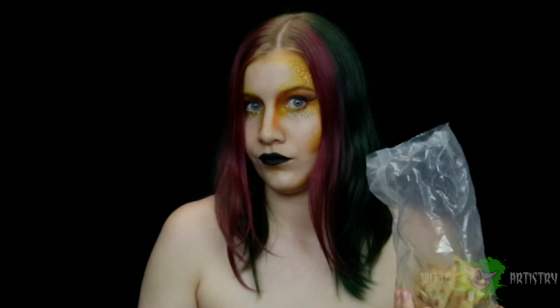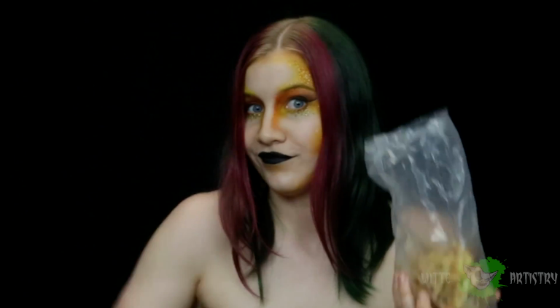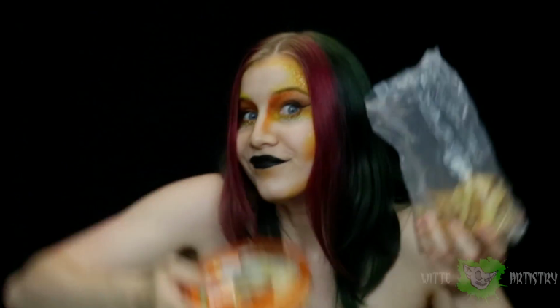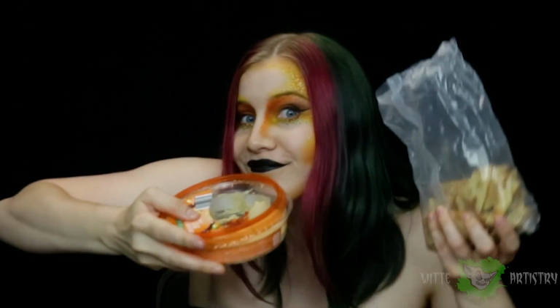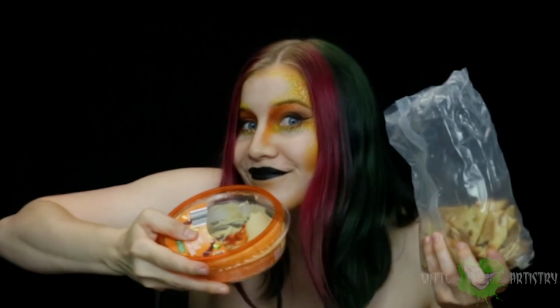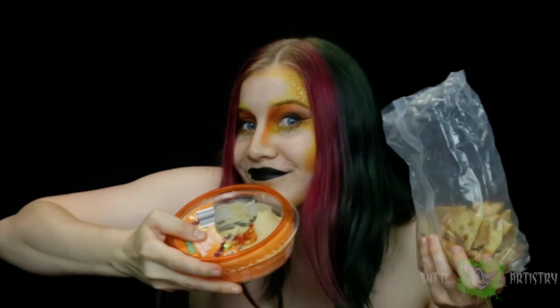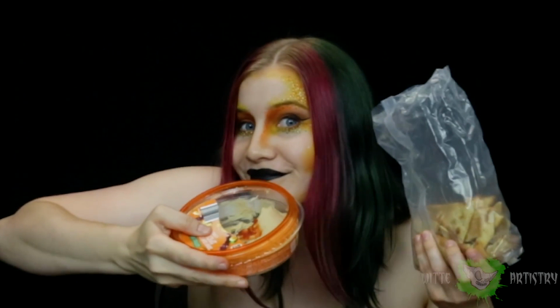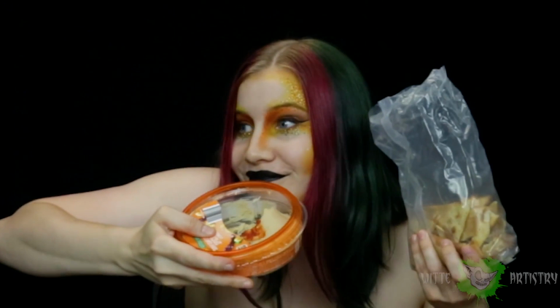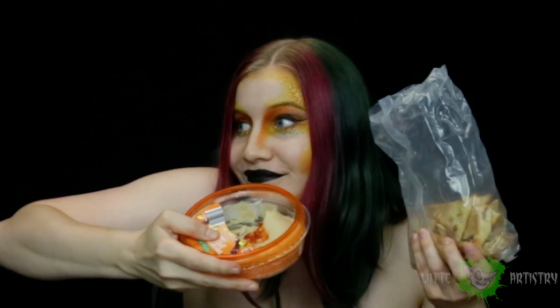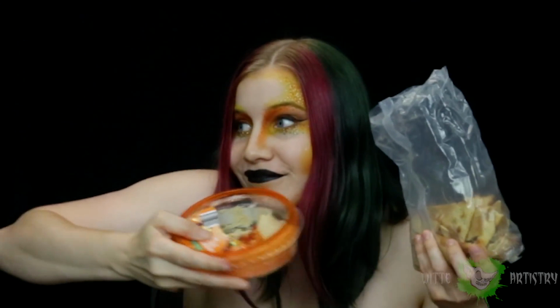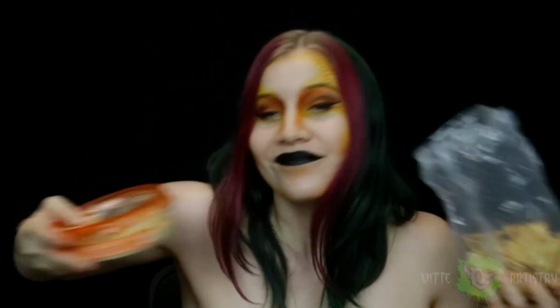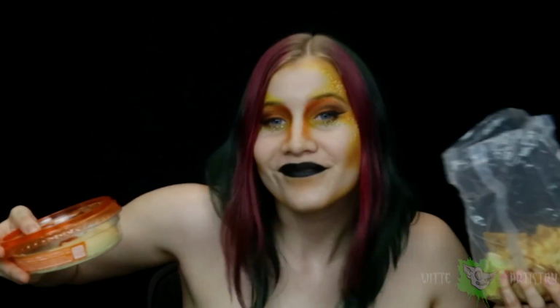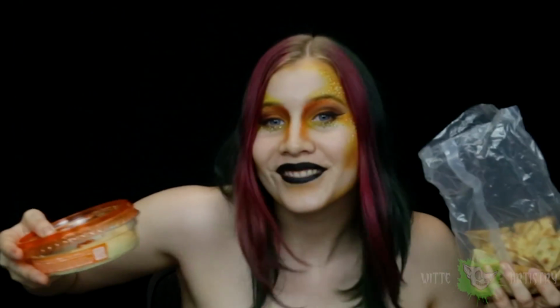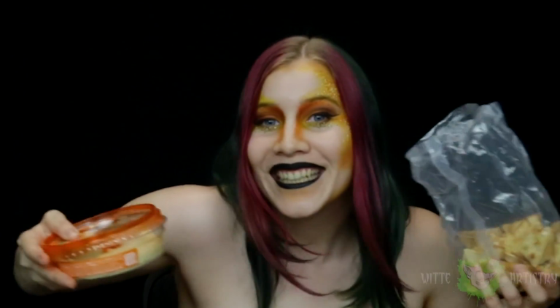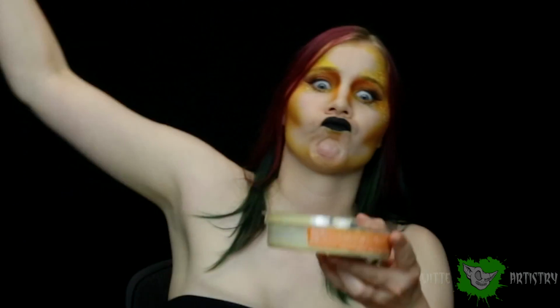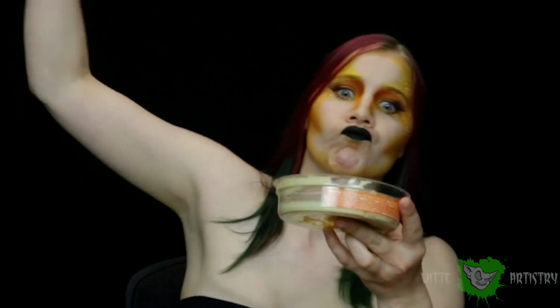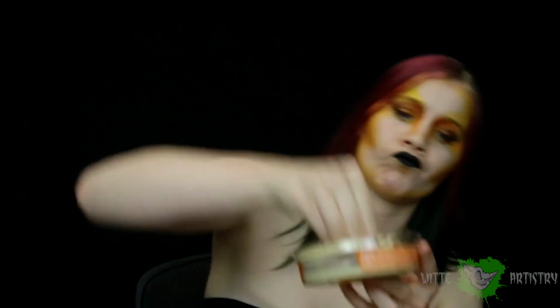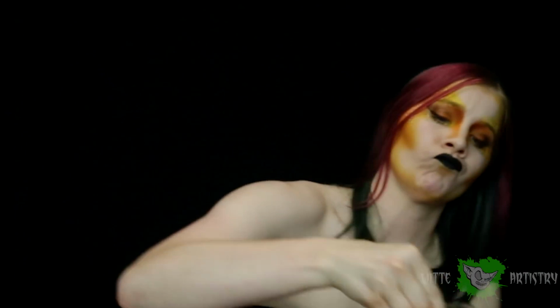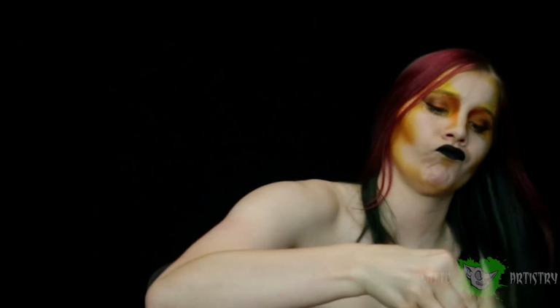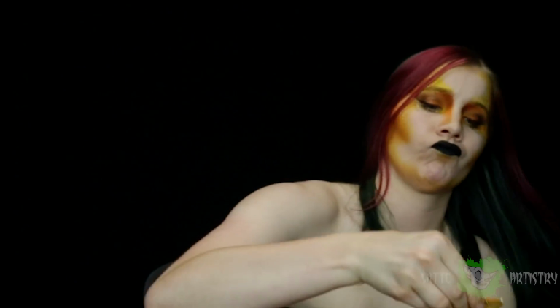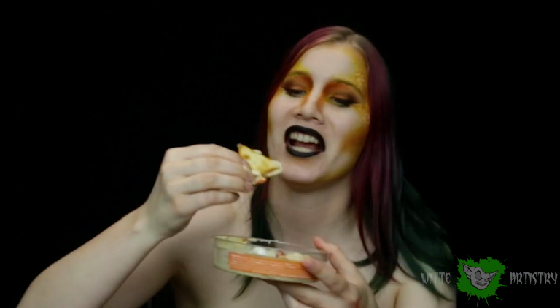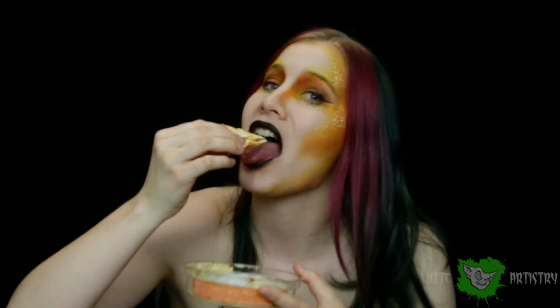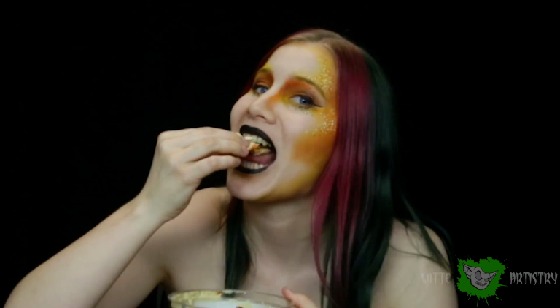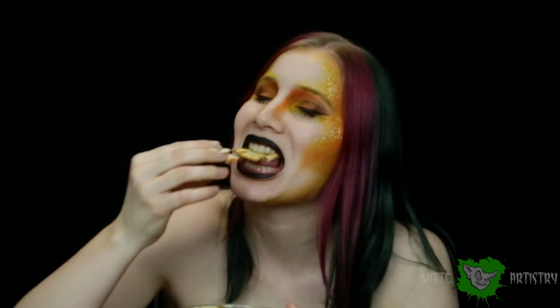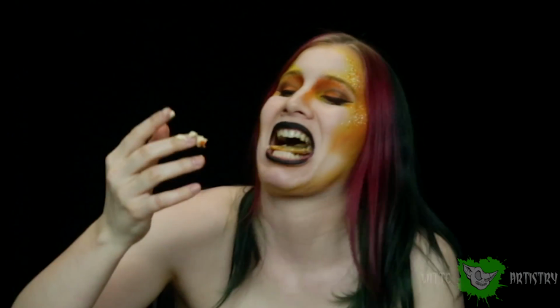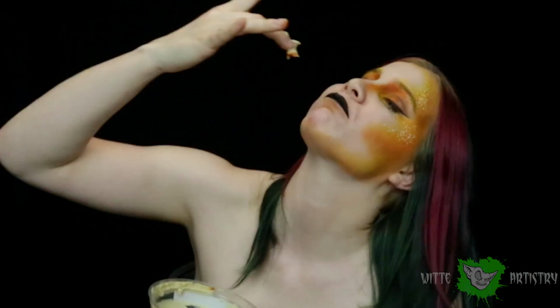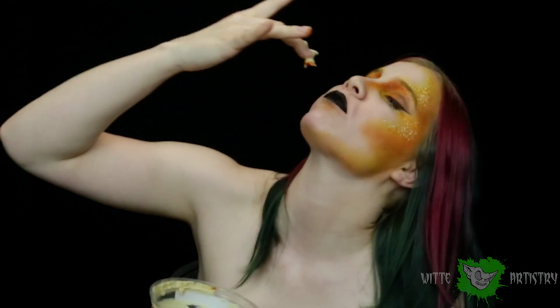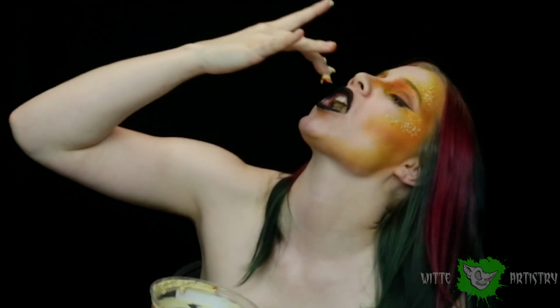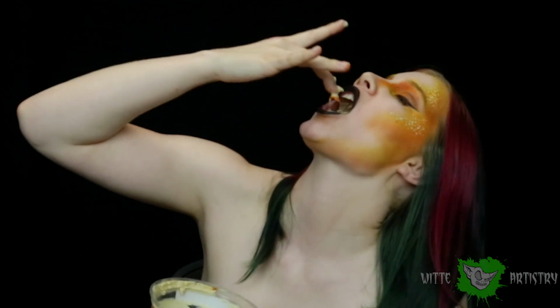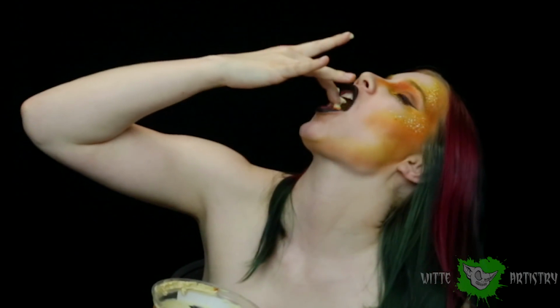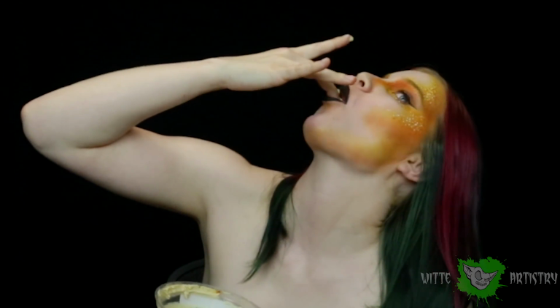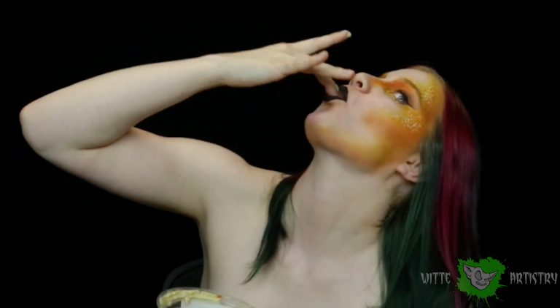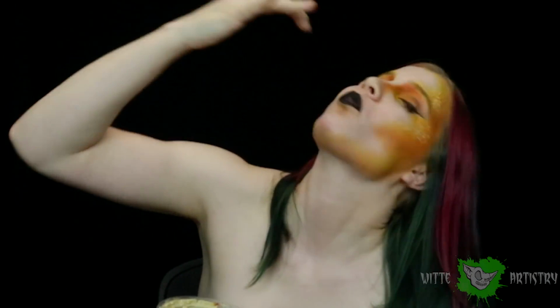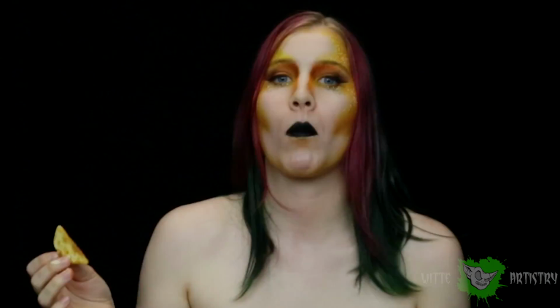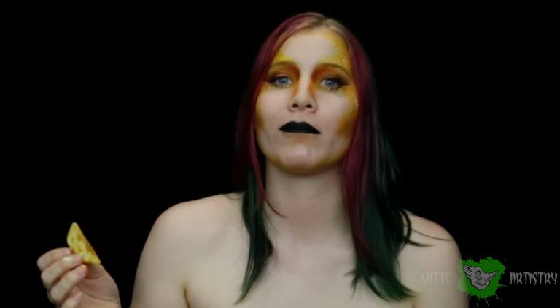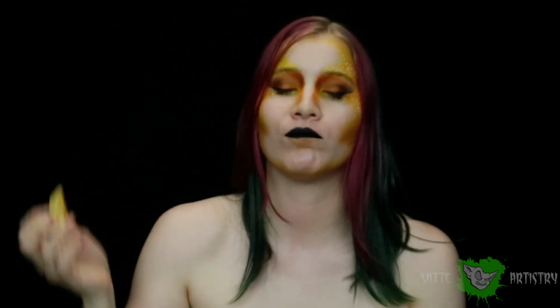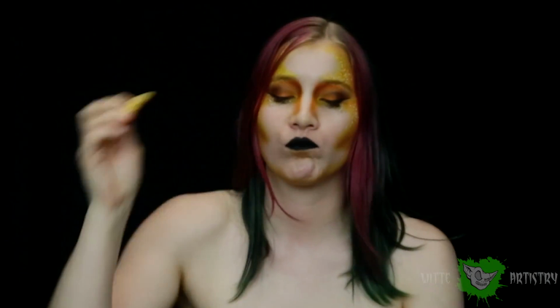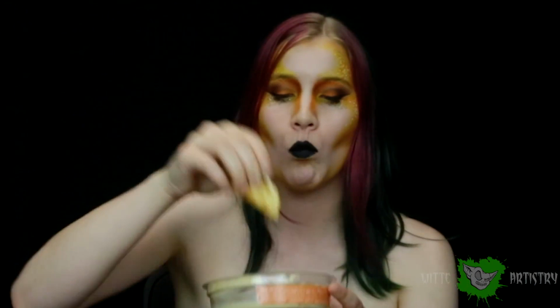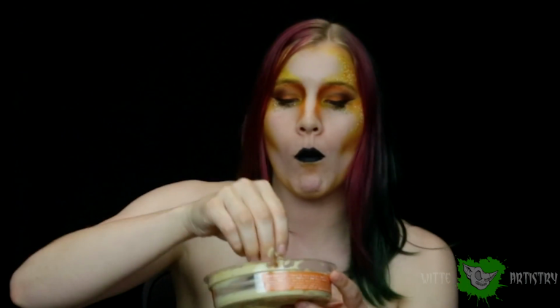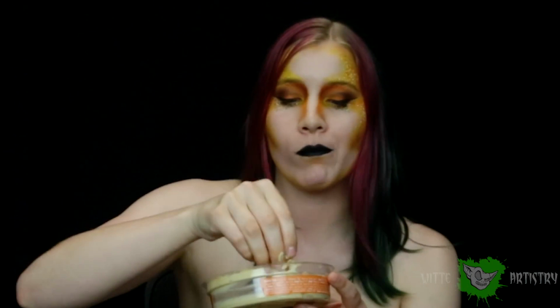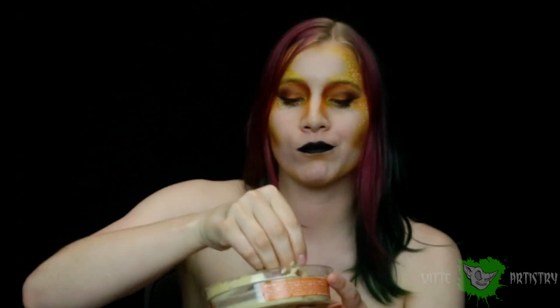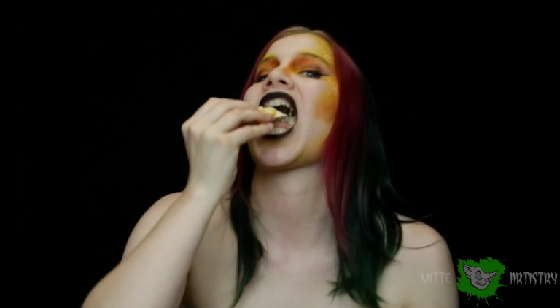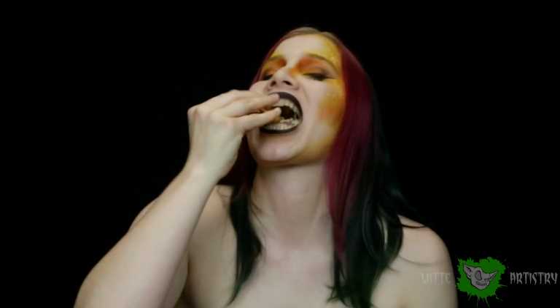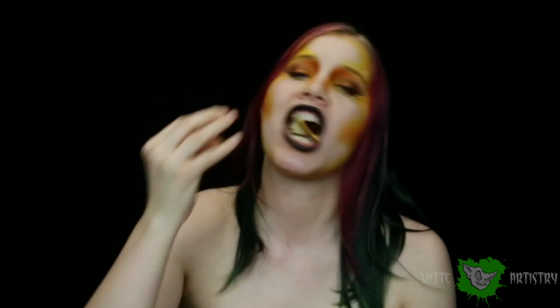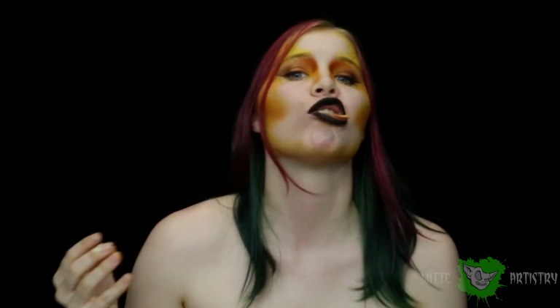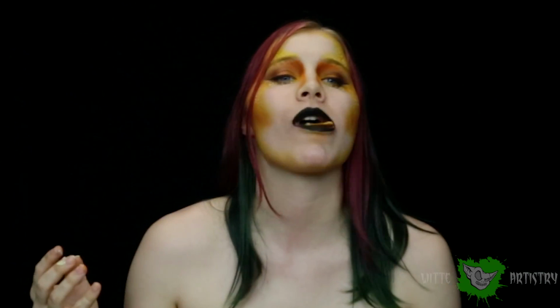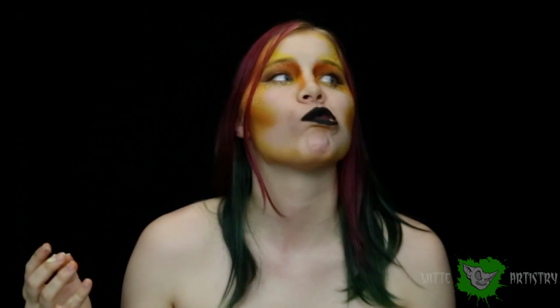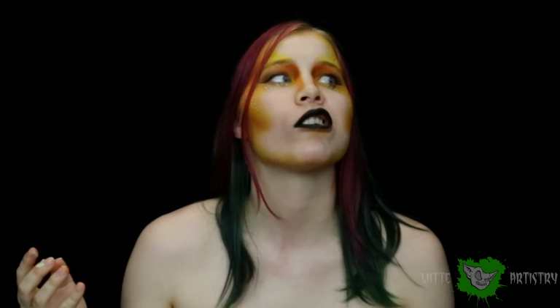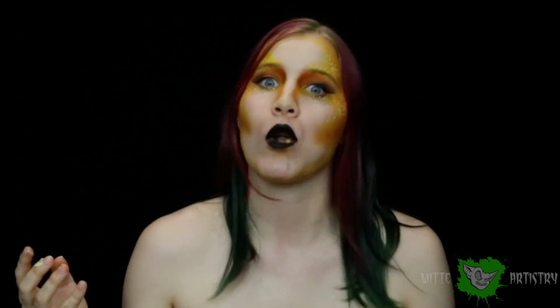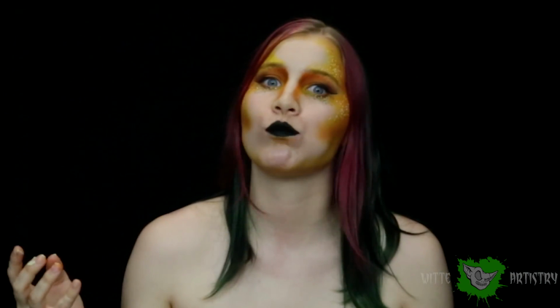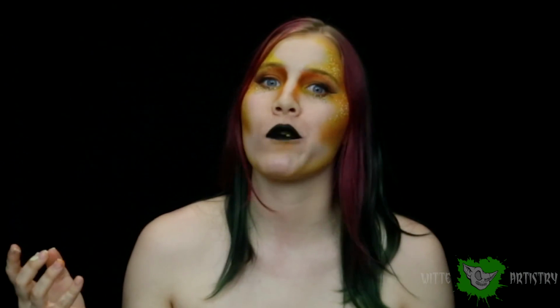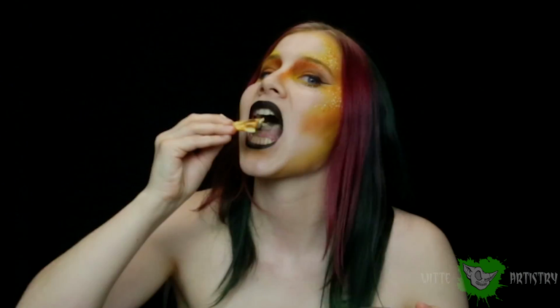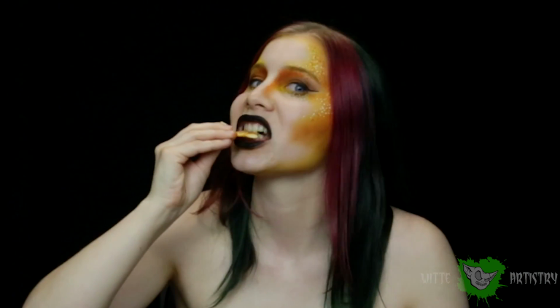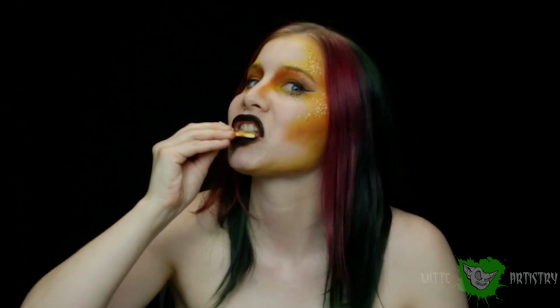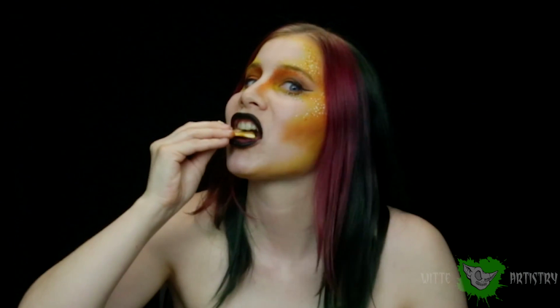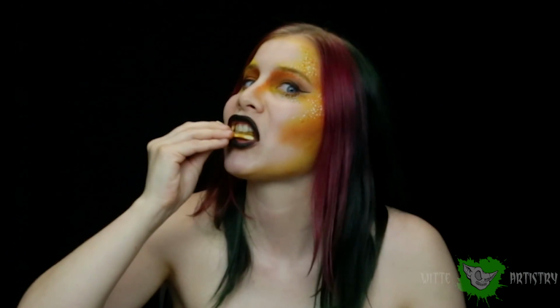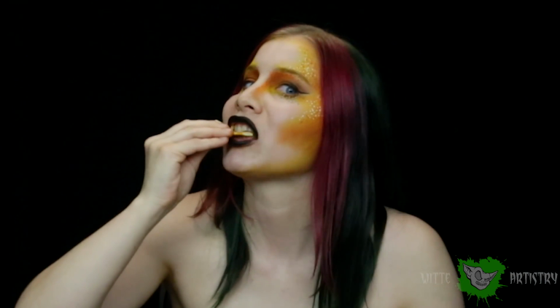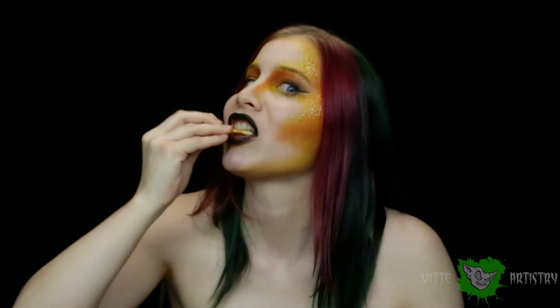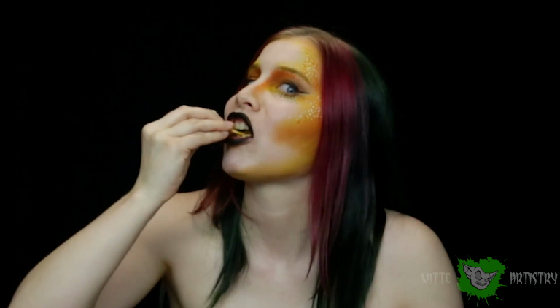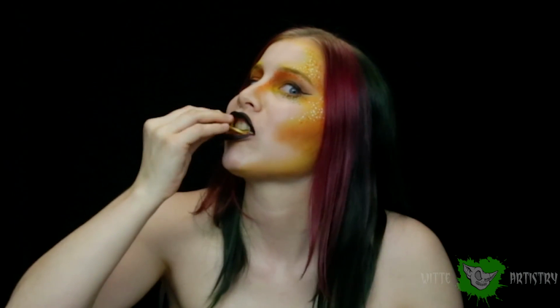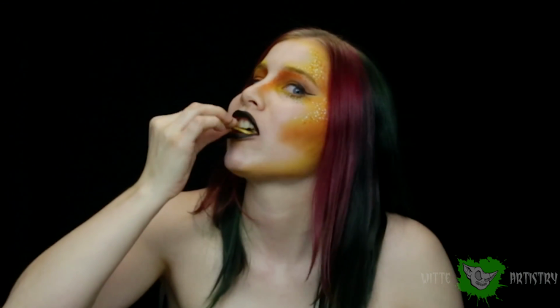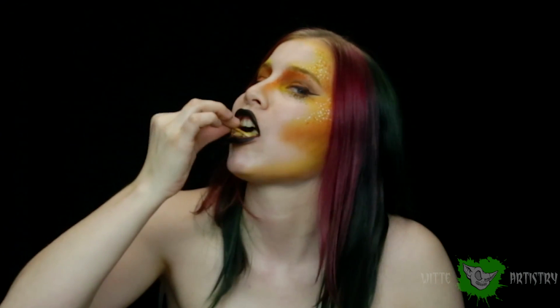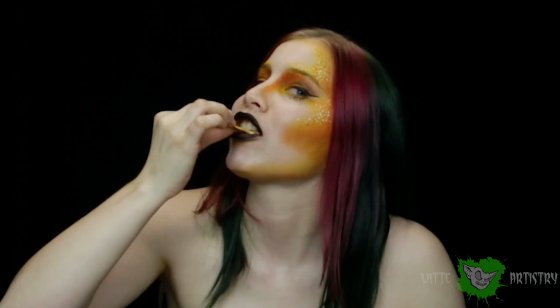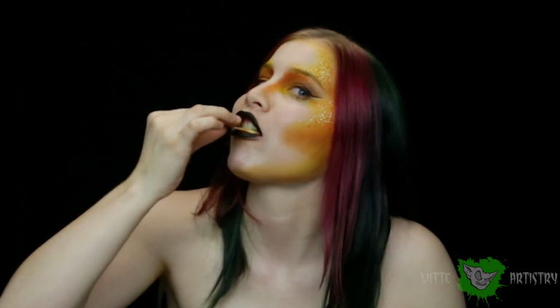What's up Makeup Minions? I'm Kim Whitty from Whitty Artistry and welcome back to my YouTube channel. If you are new here, please hit the subscribe button below to become part of the Whitty Artistry family.